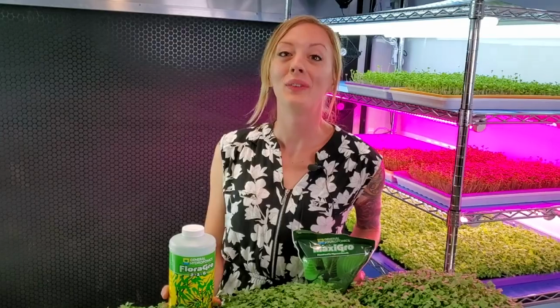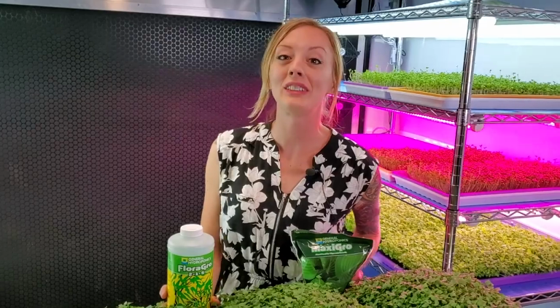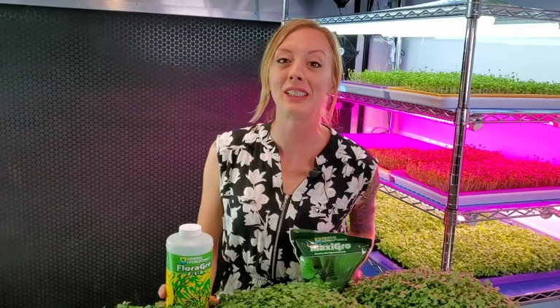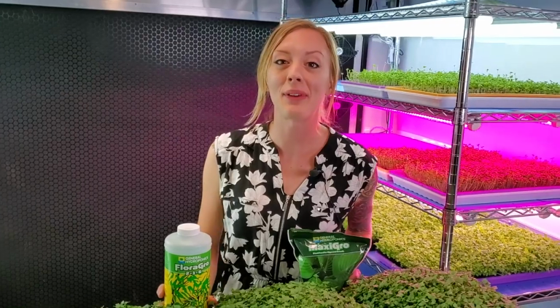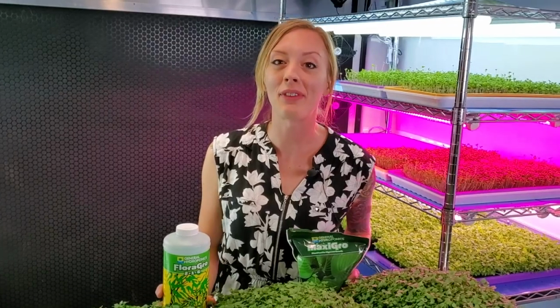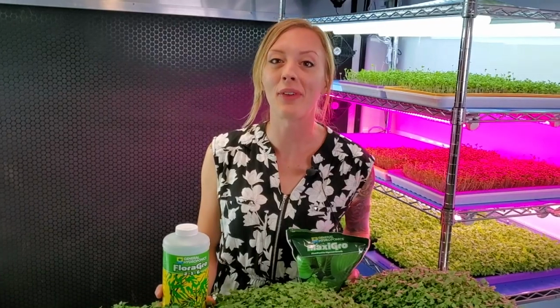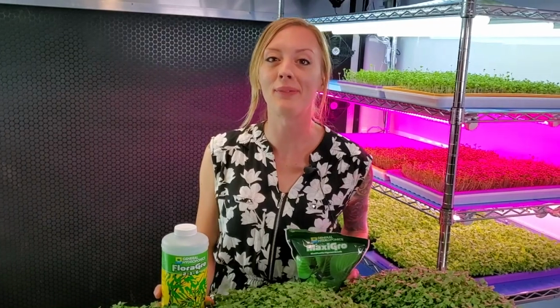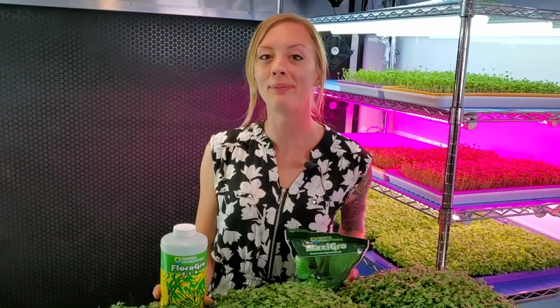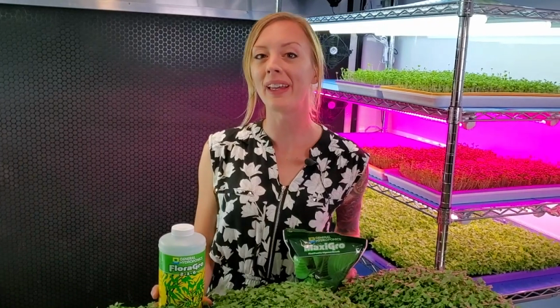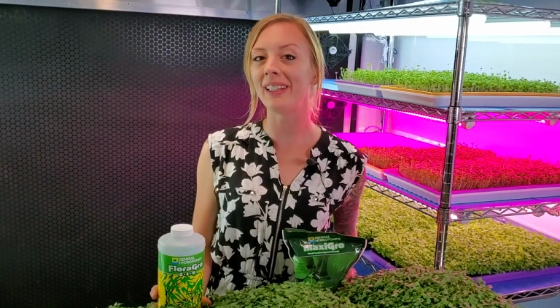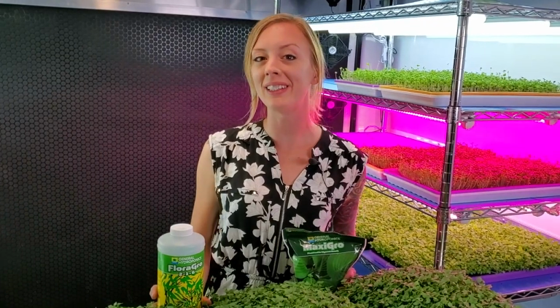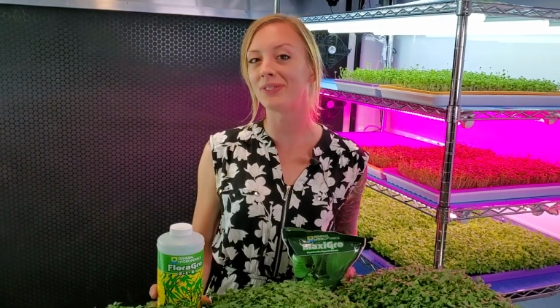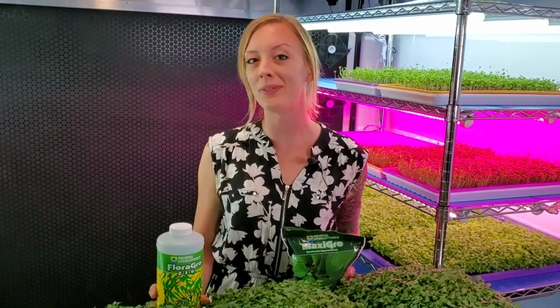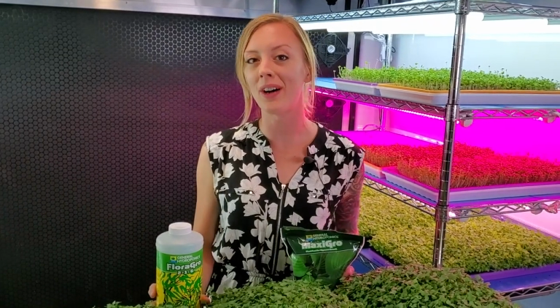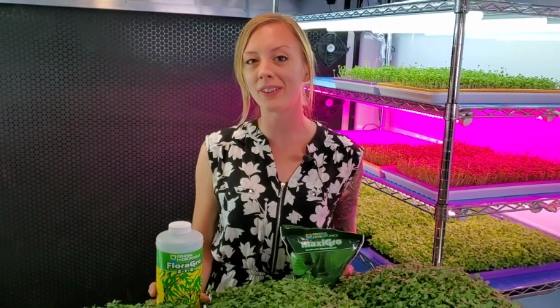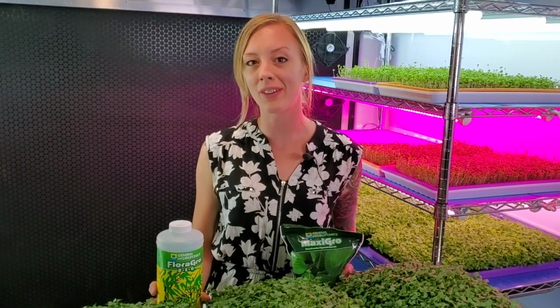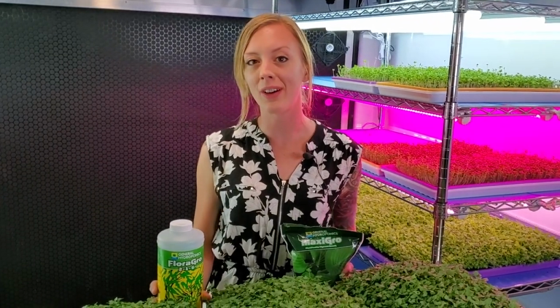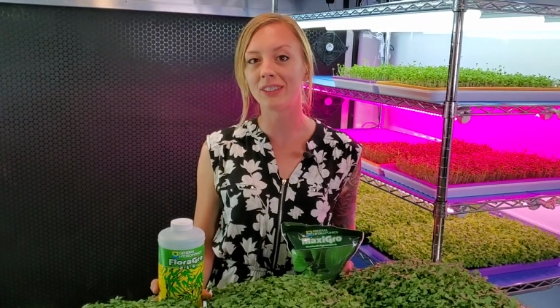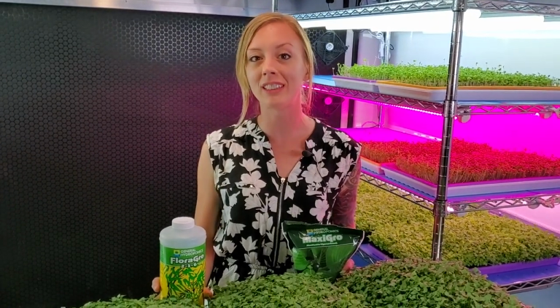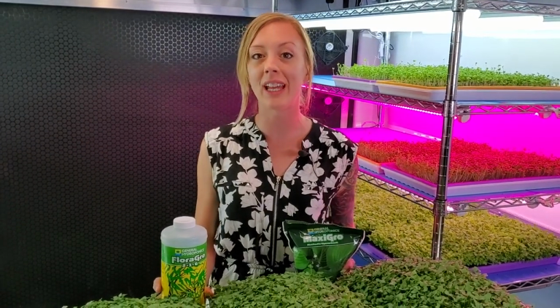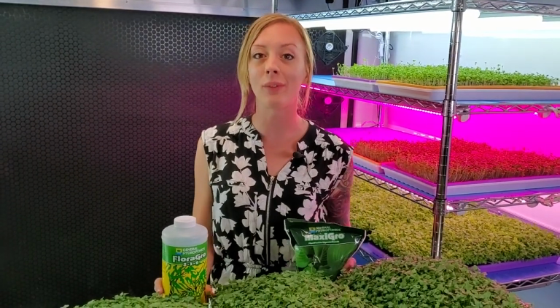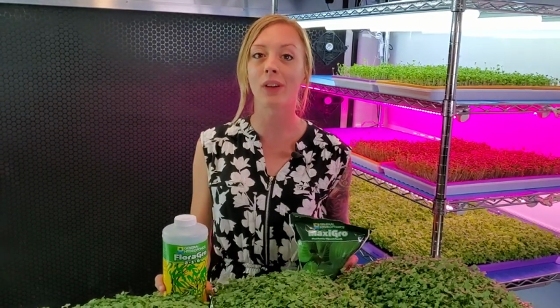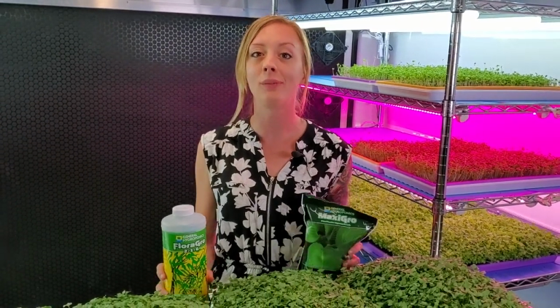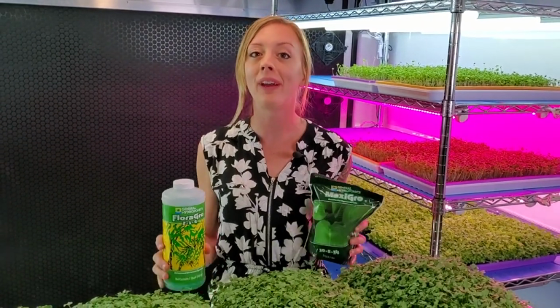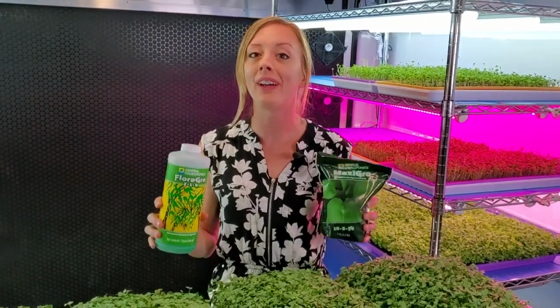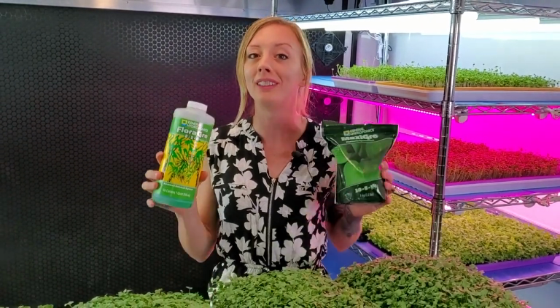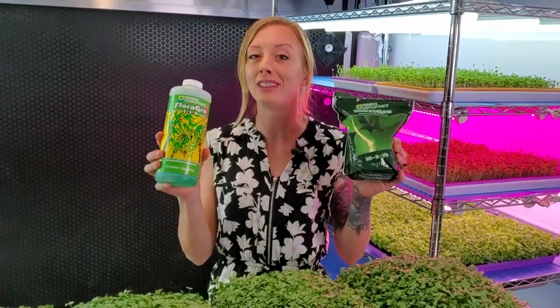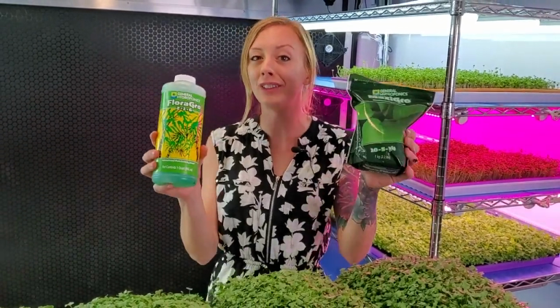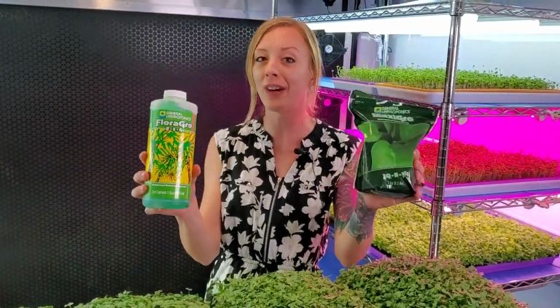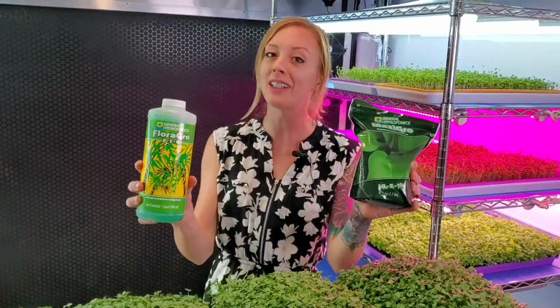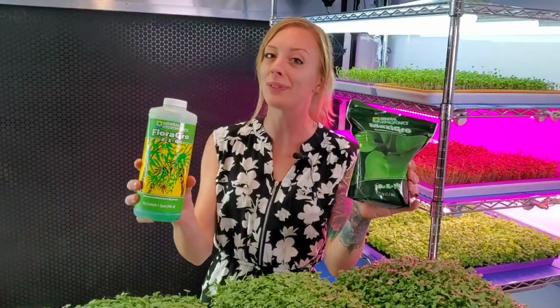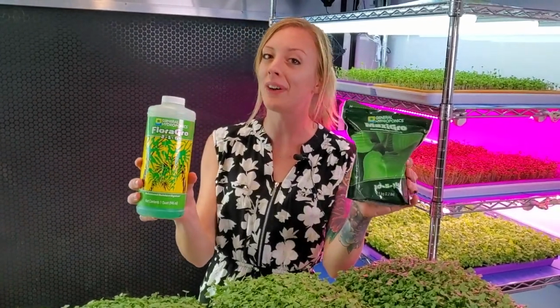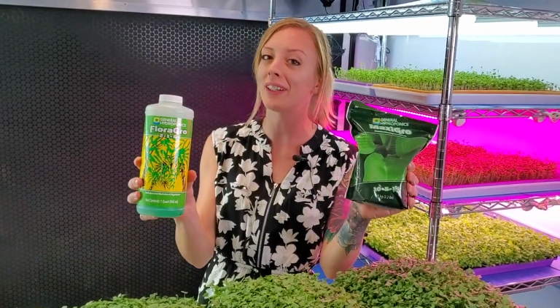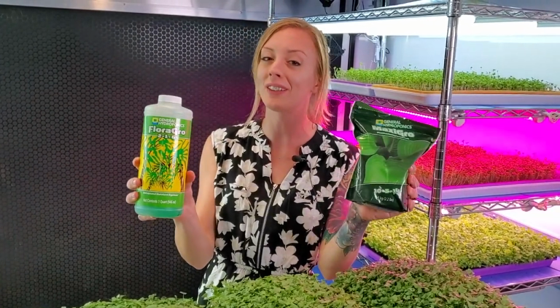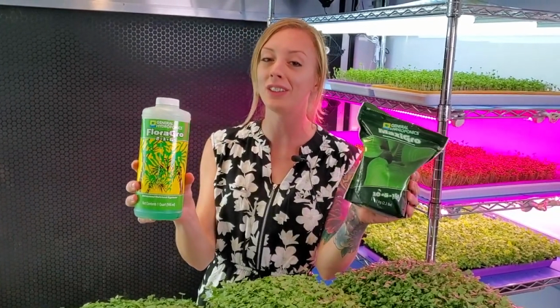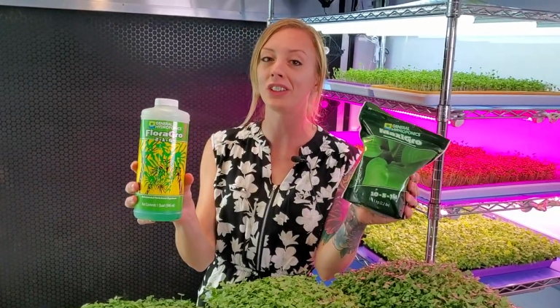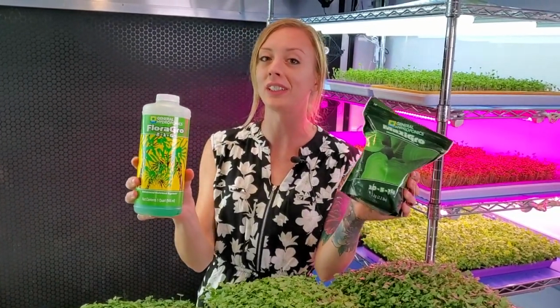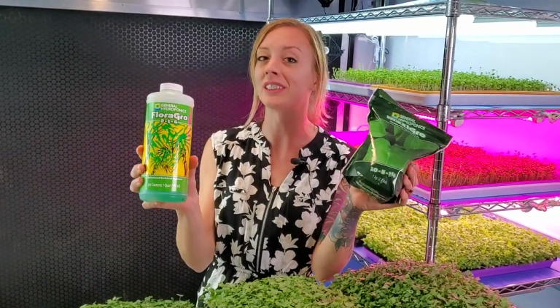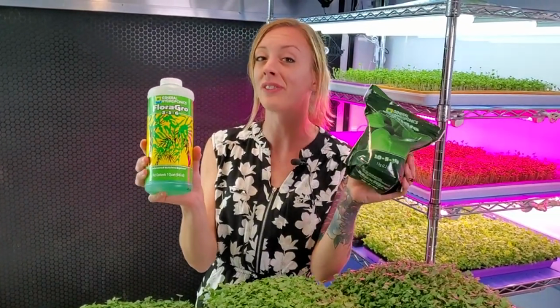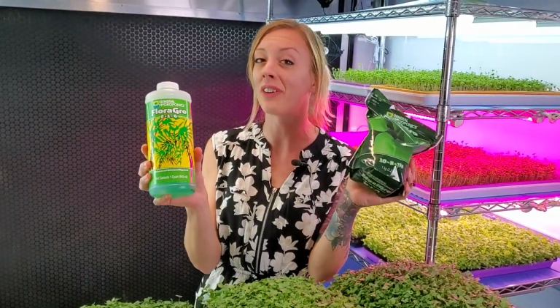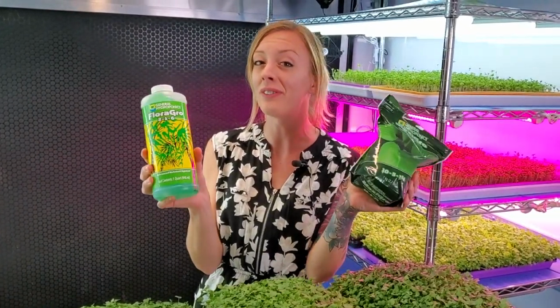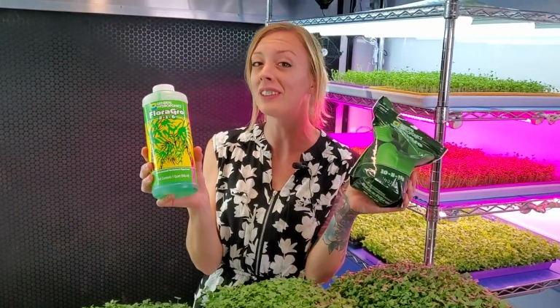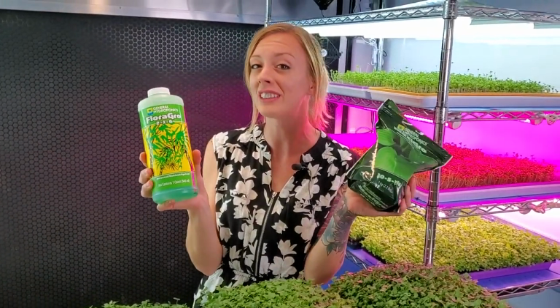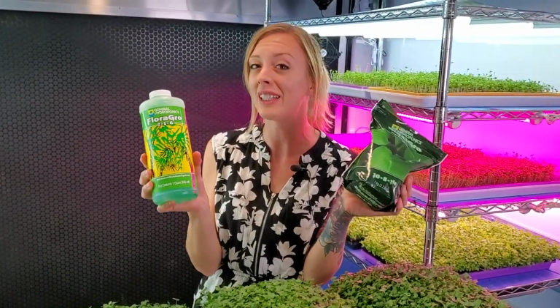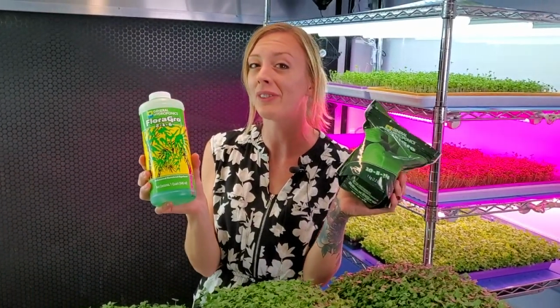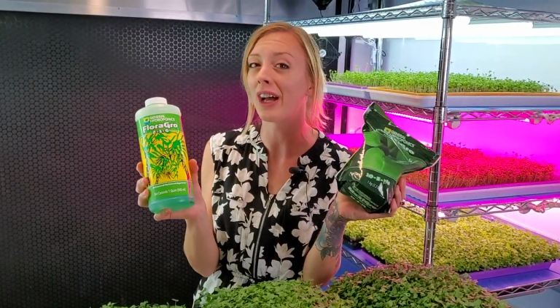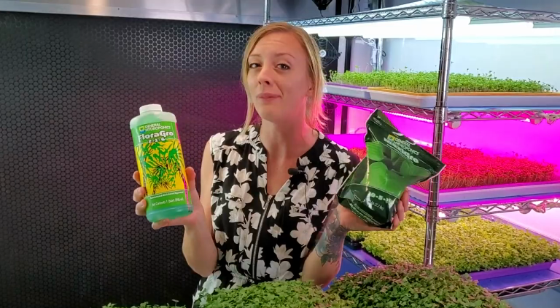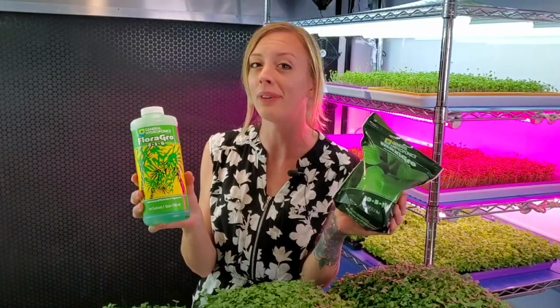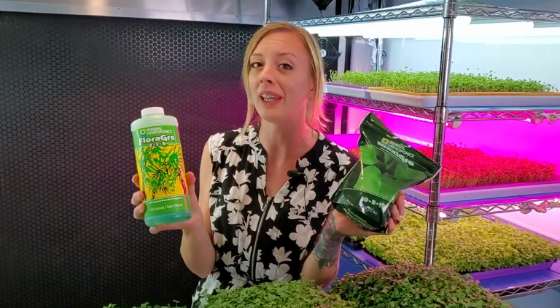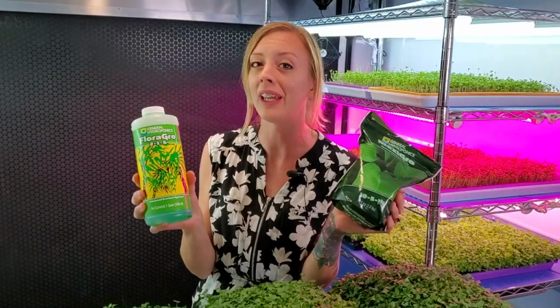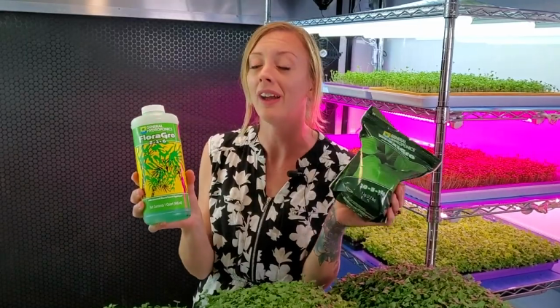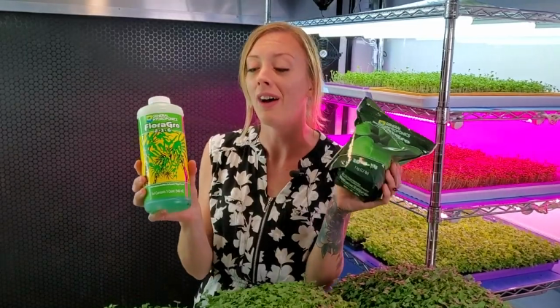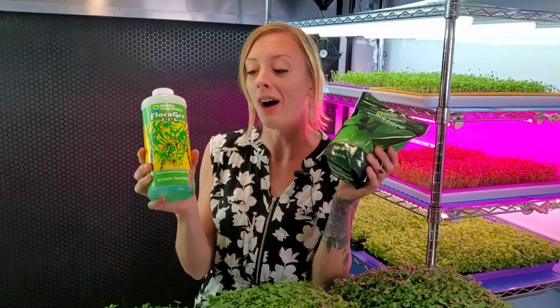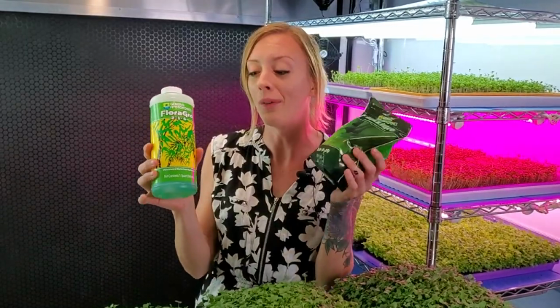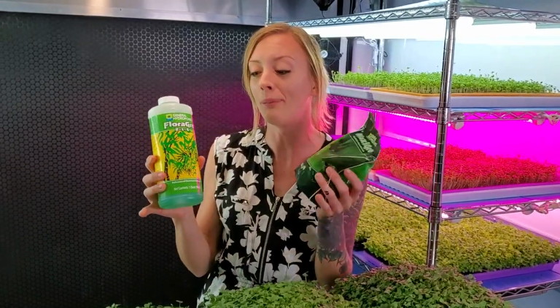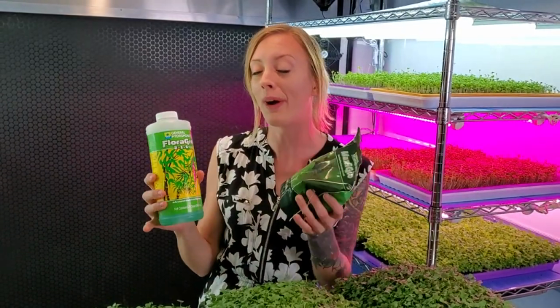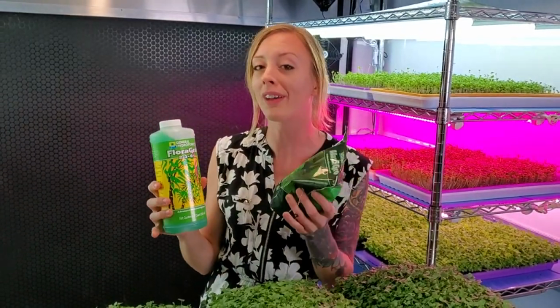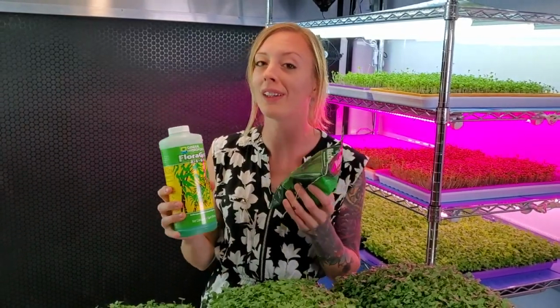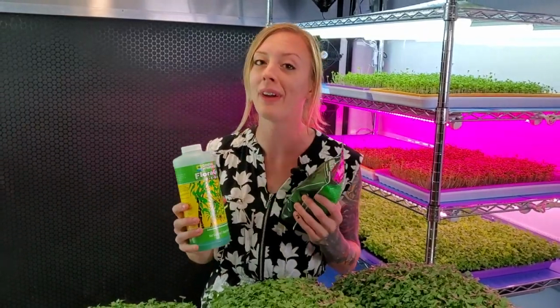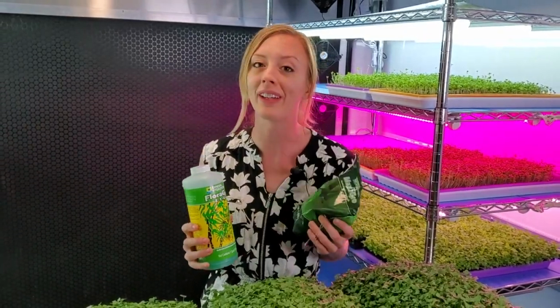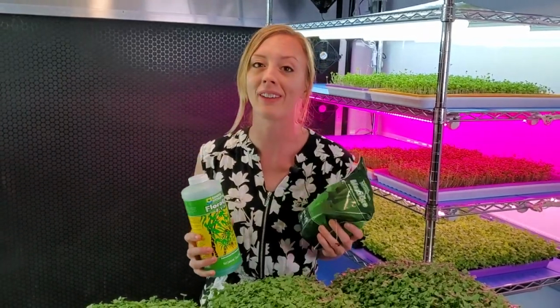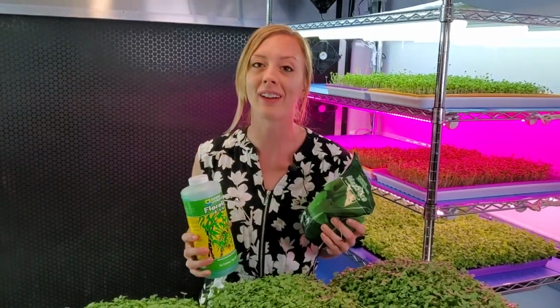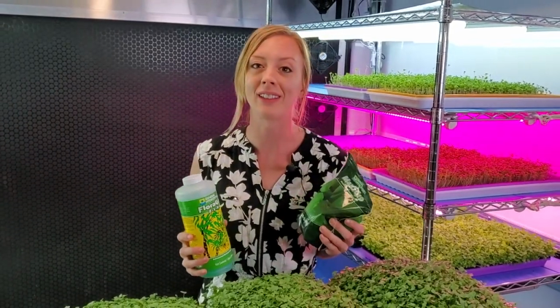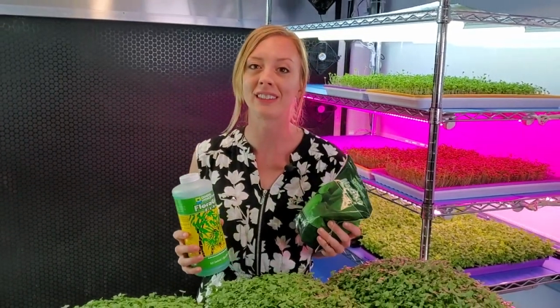What's up everyone? Mandy here from On The Grow, and today we're comparing two hydroponic nutrients from the same company on broccoli microgreens.